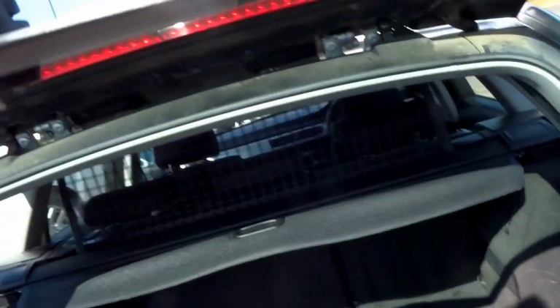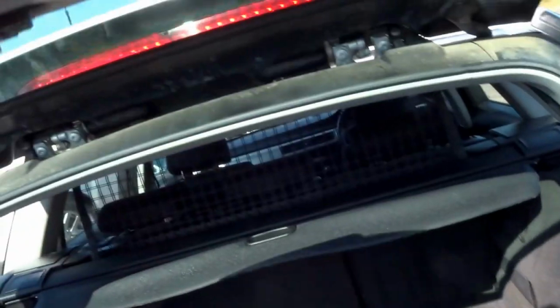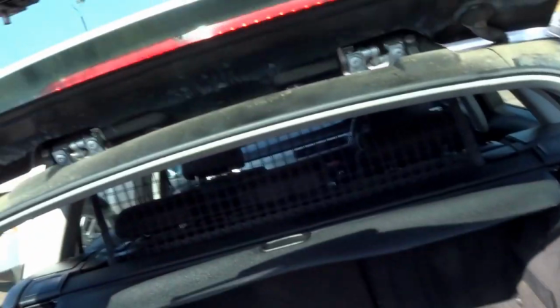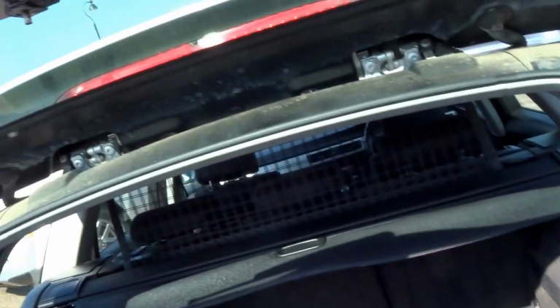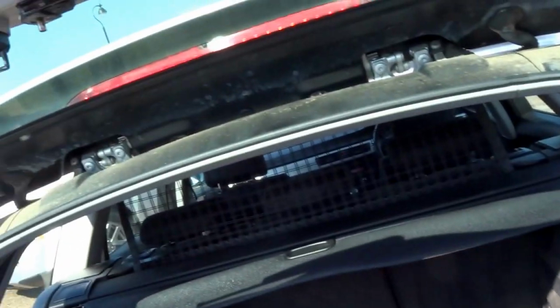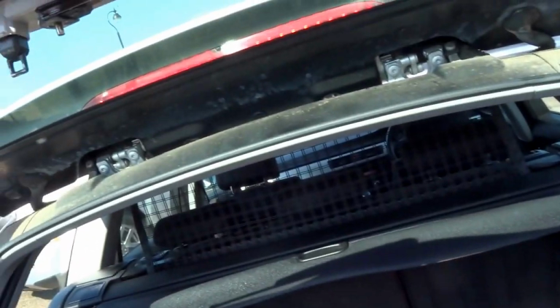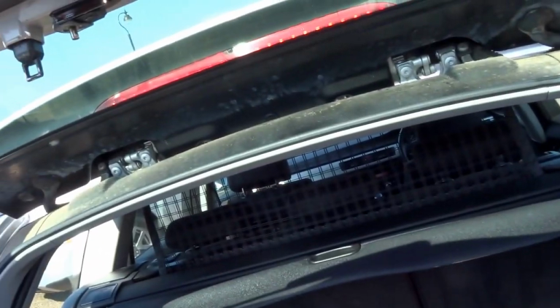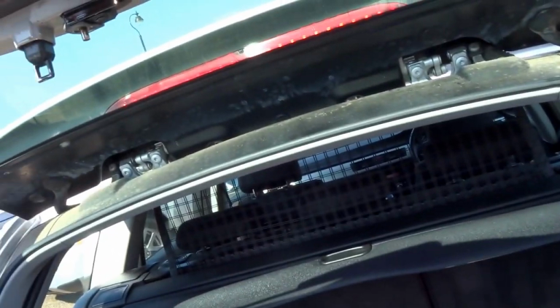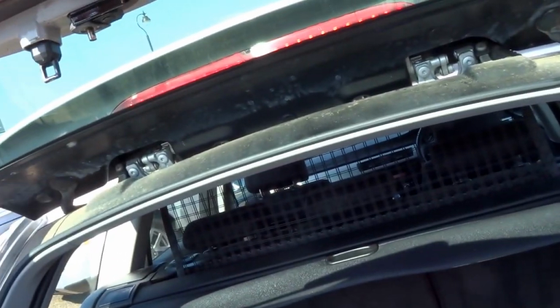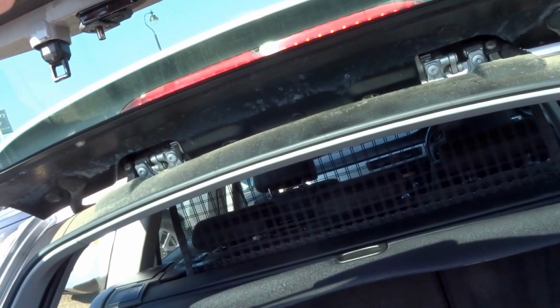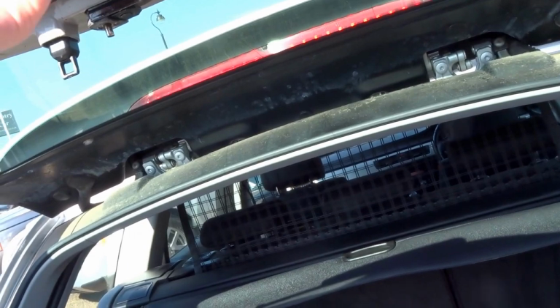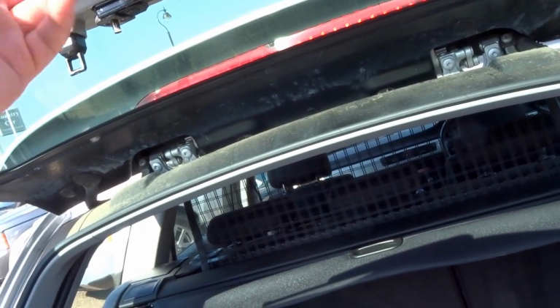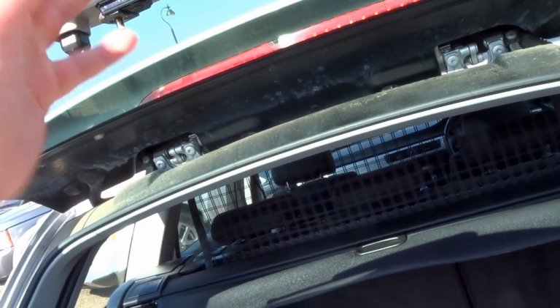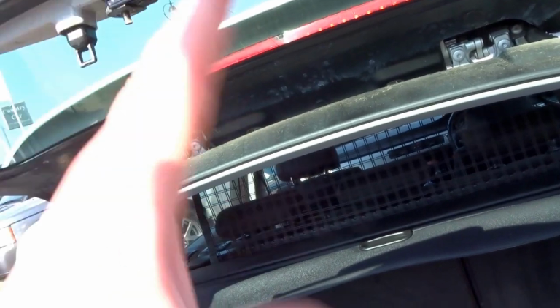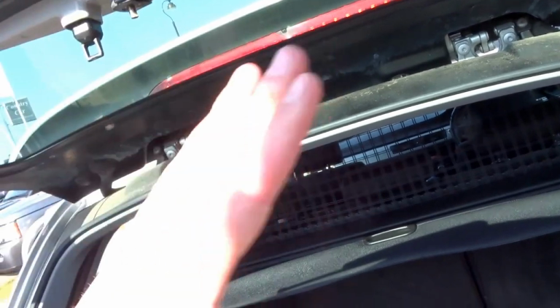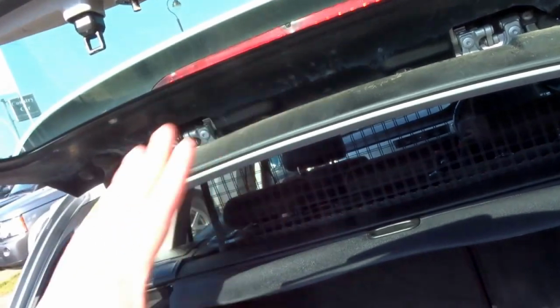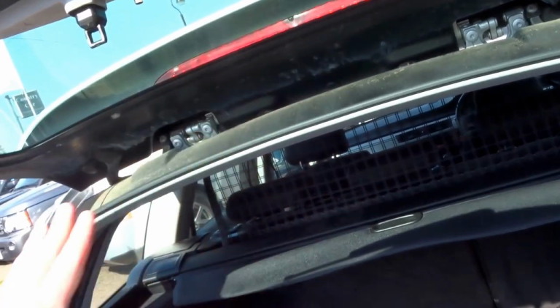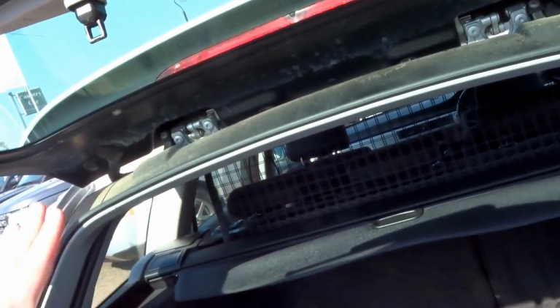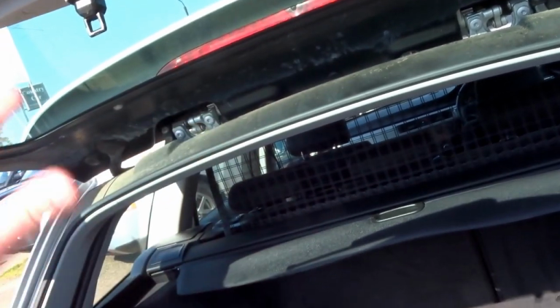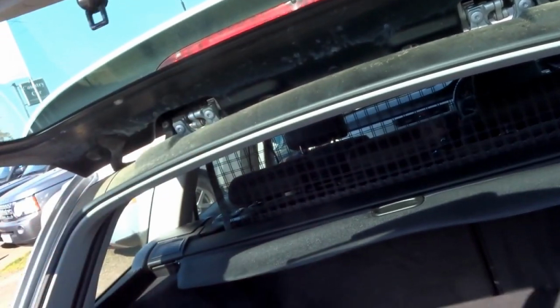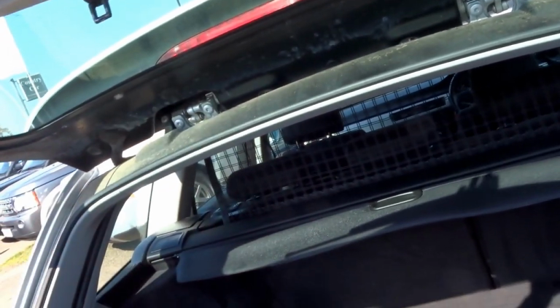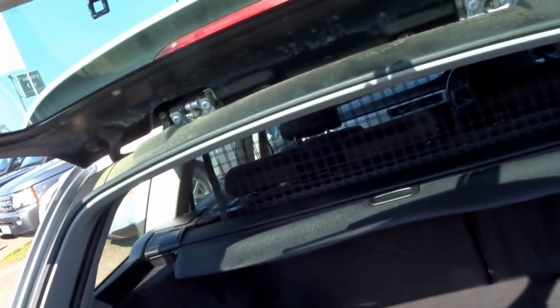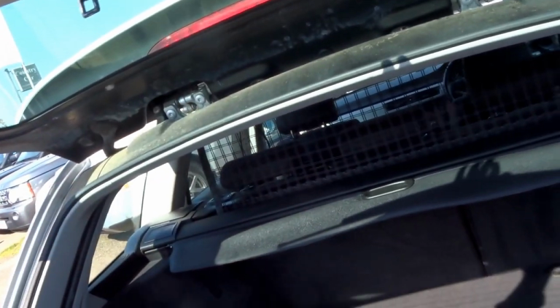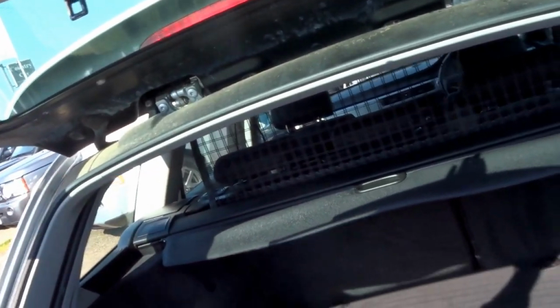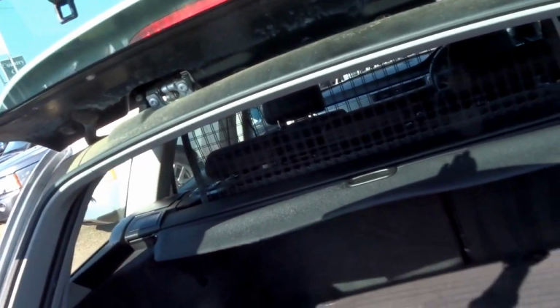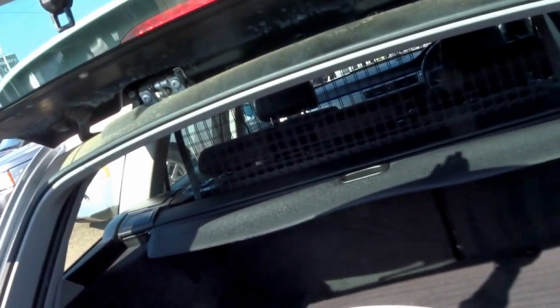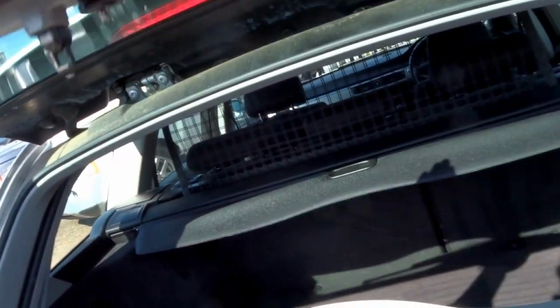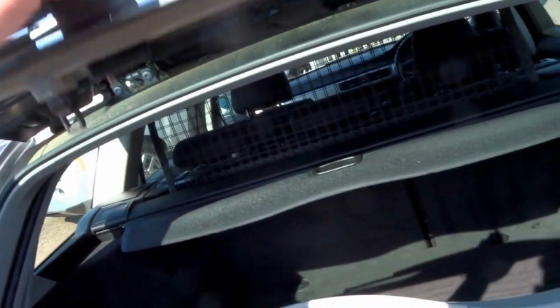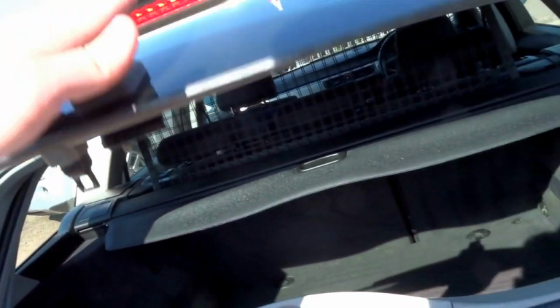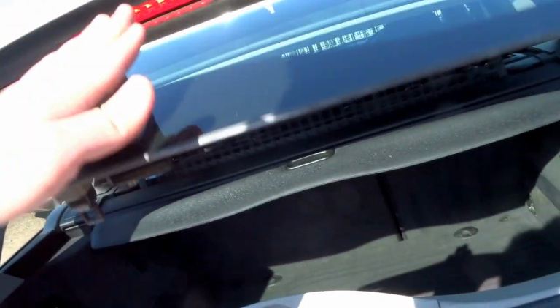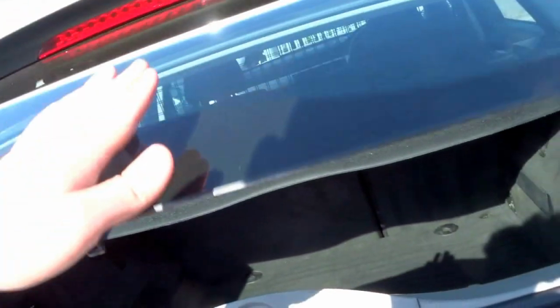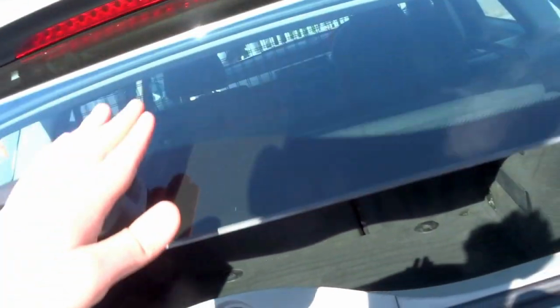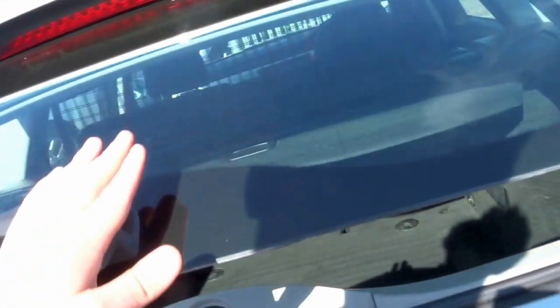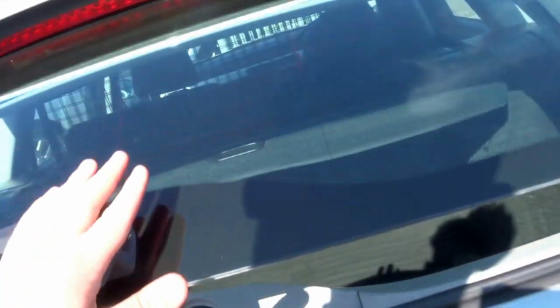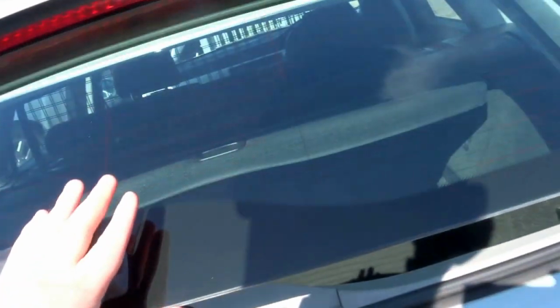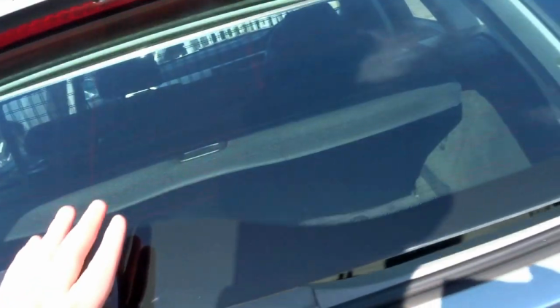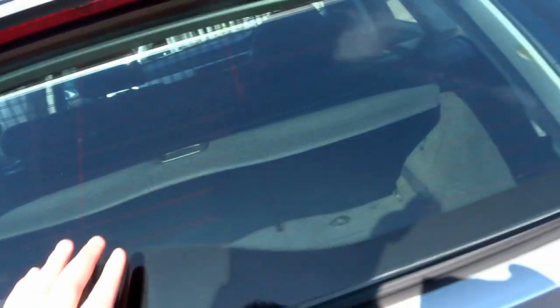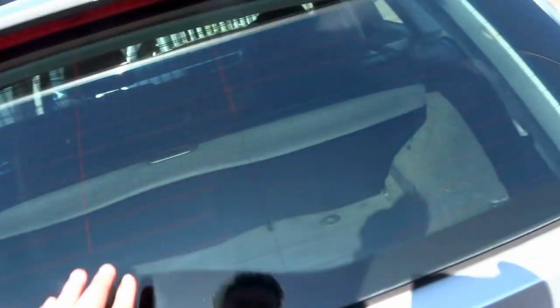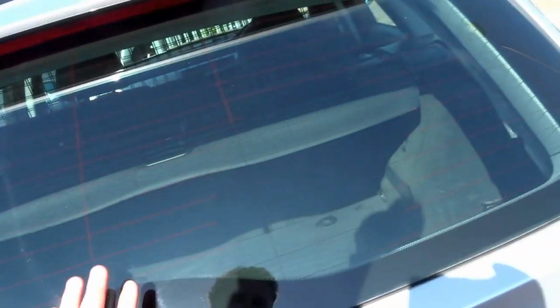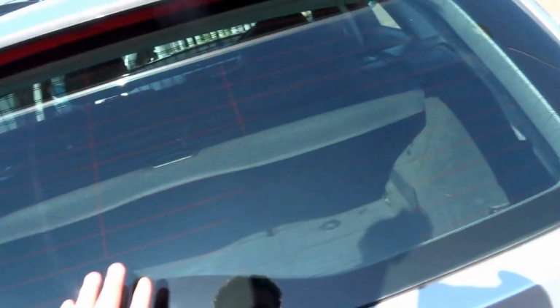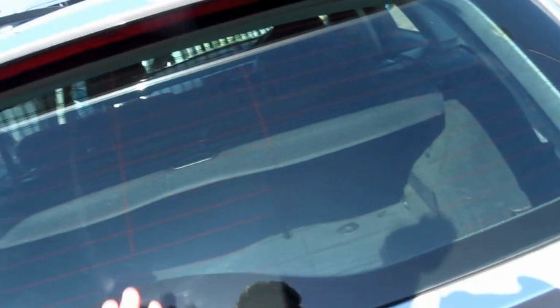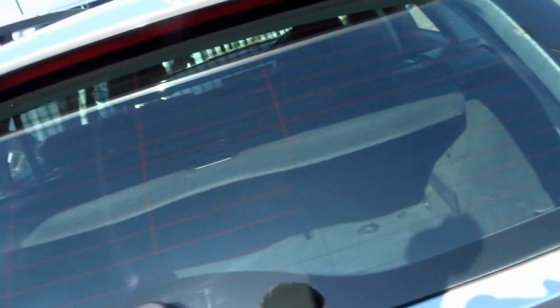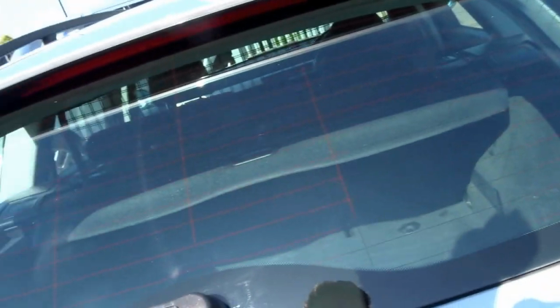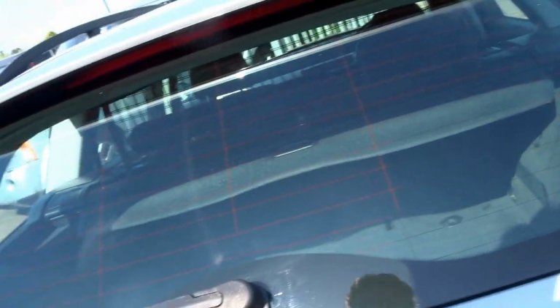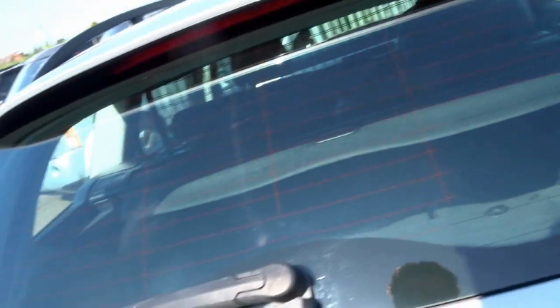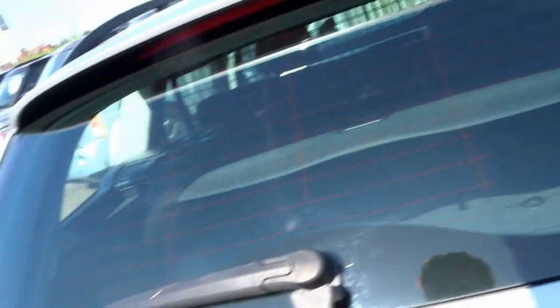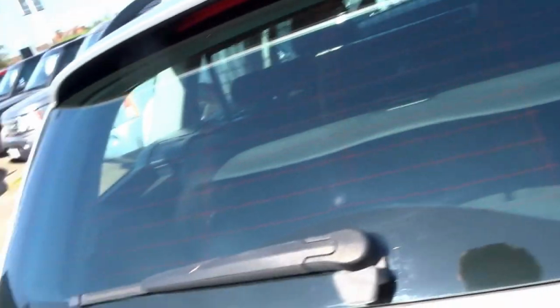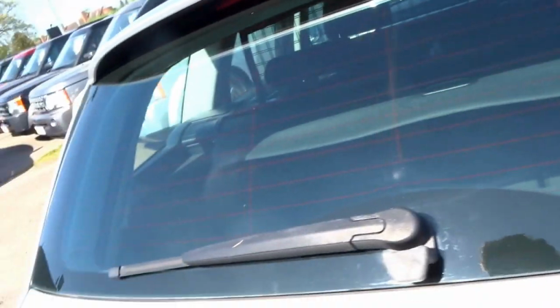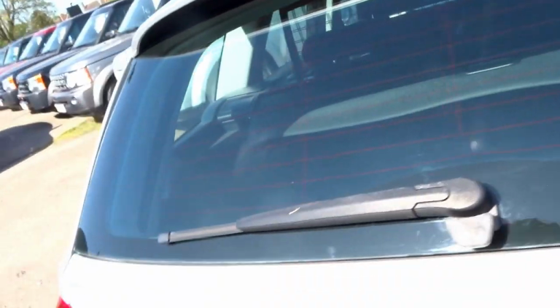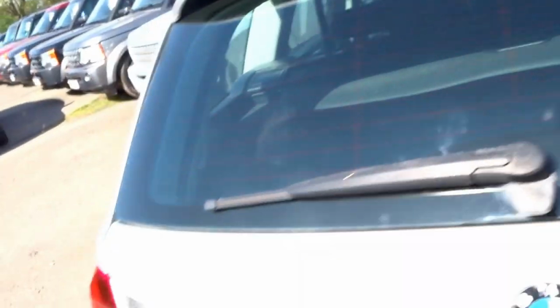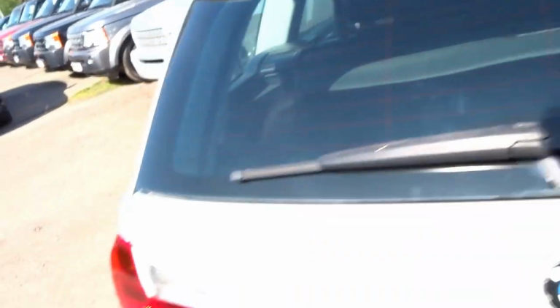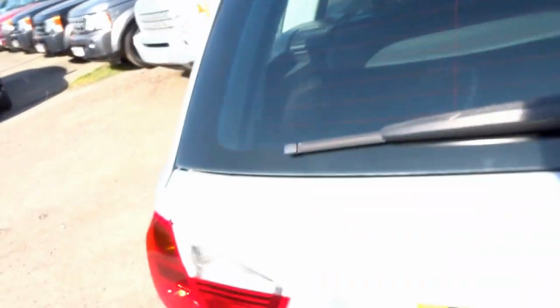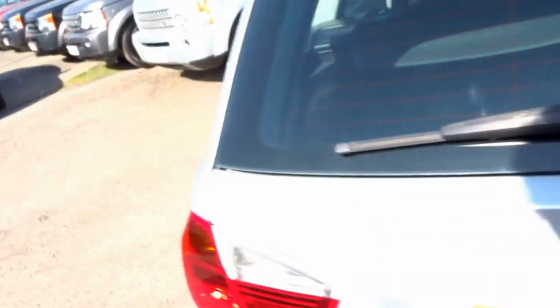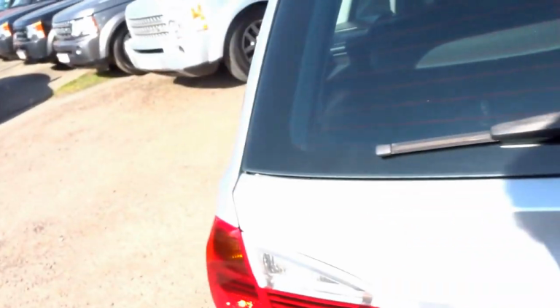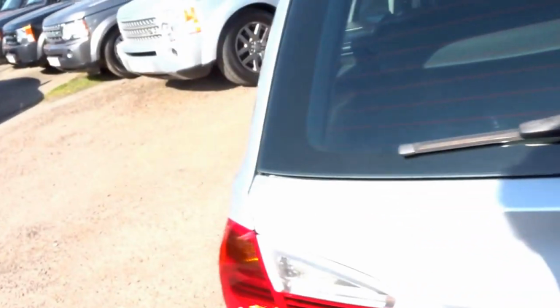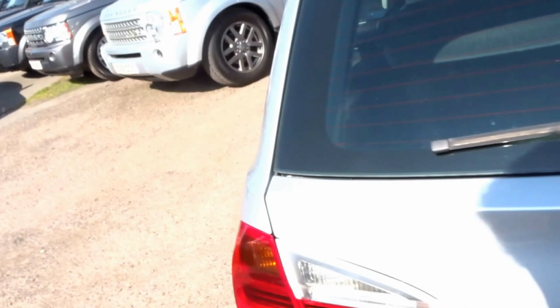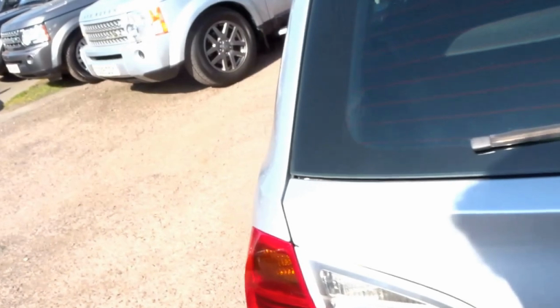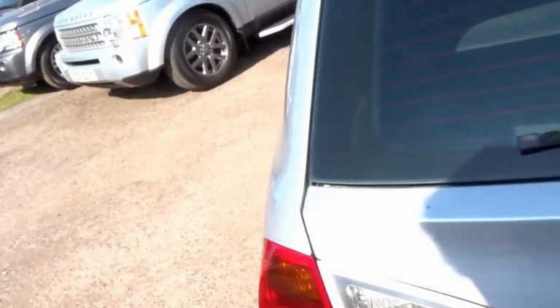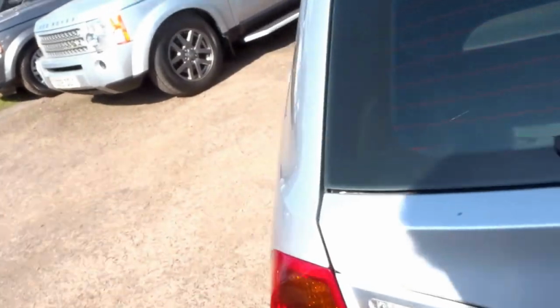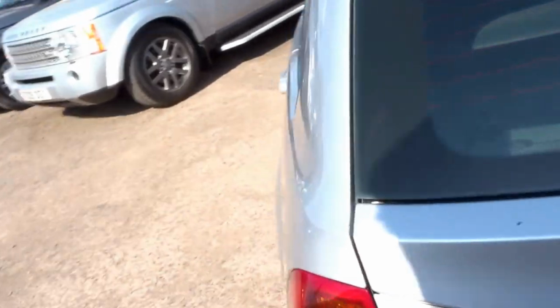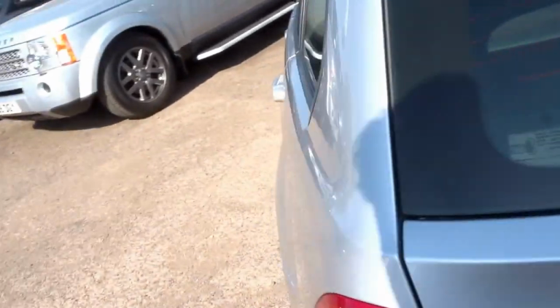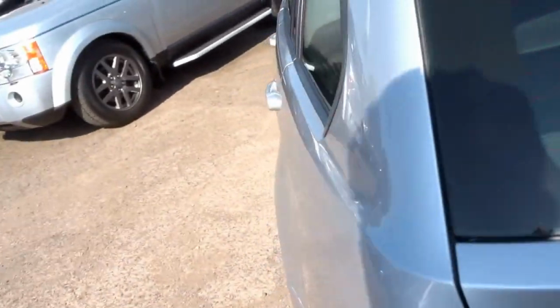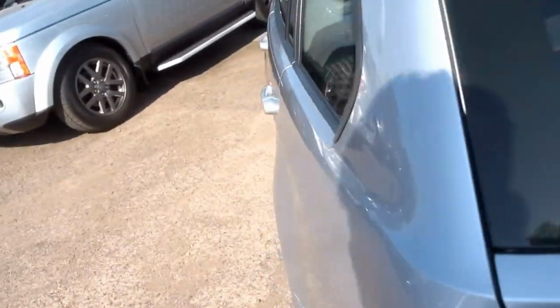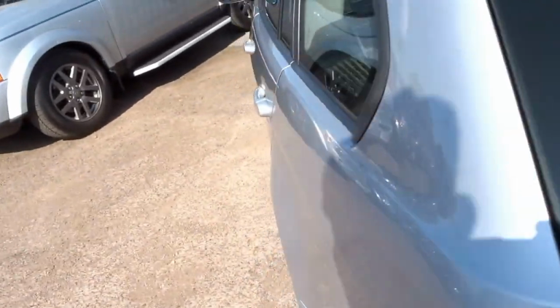This is convenient — it's just a luggage chute, saves you having to open the whole of the boot.